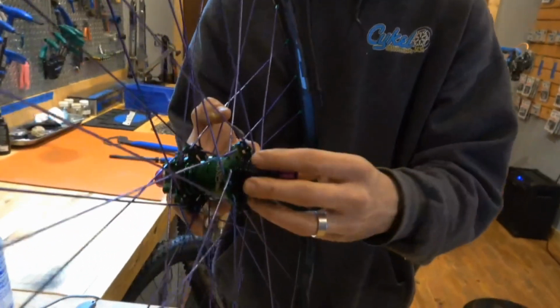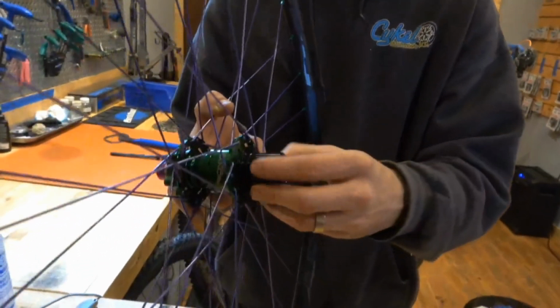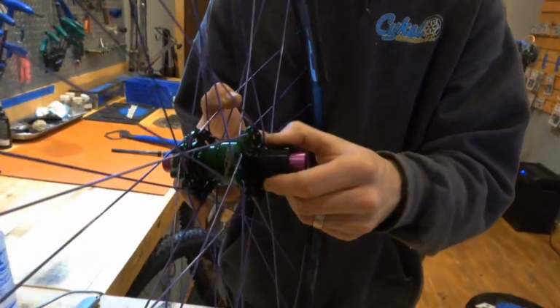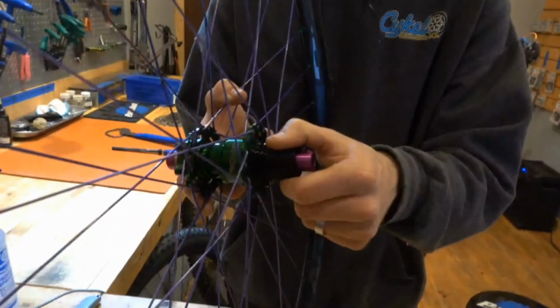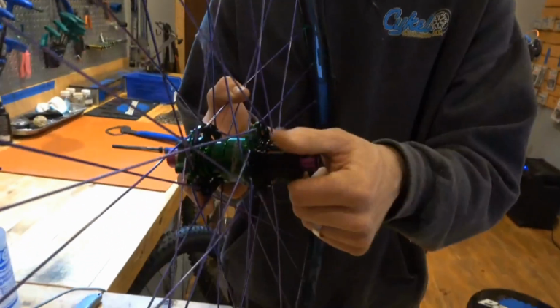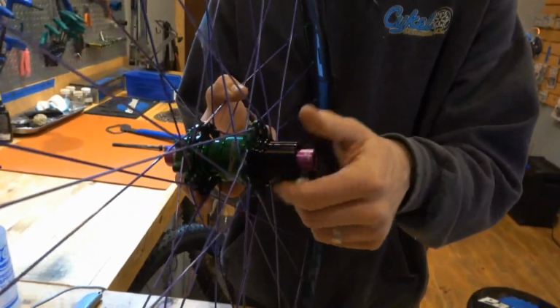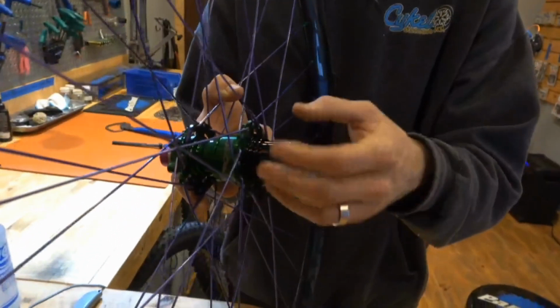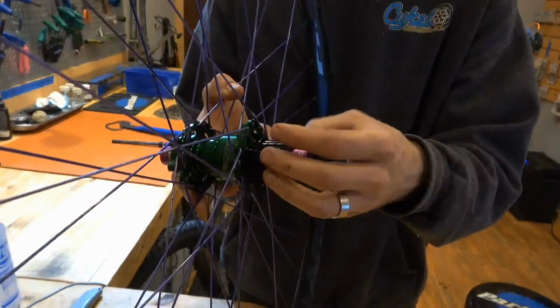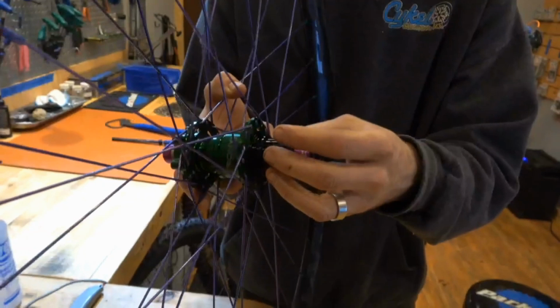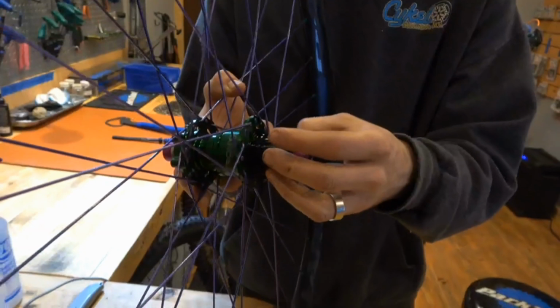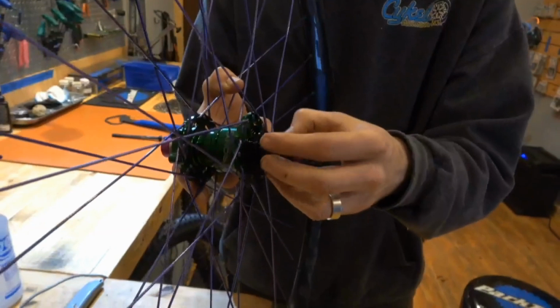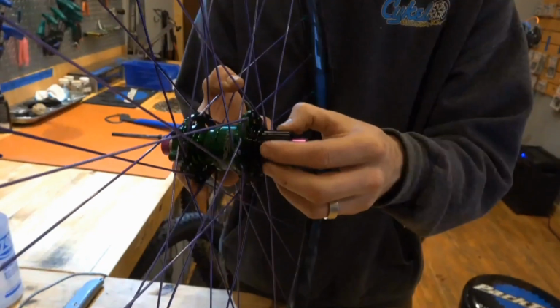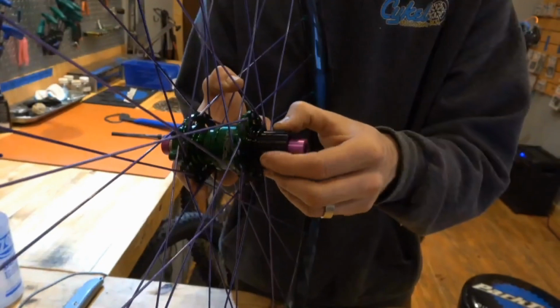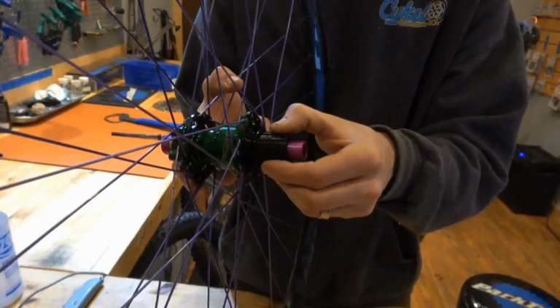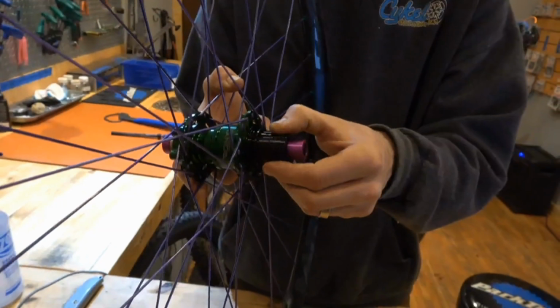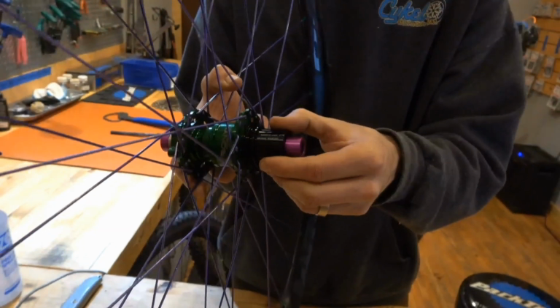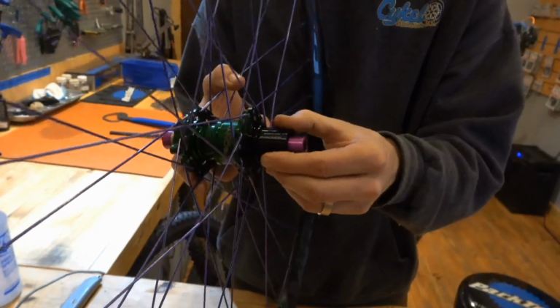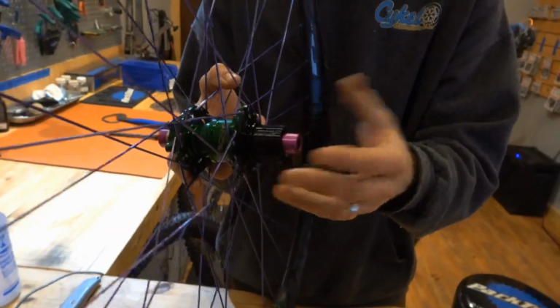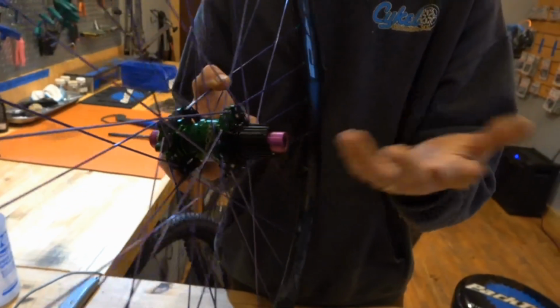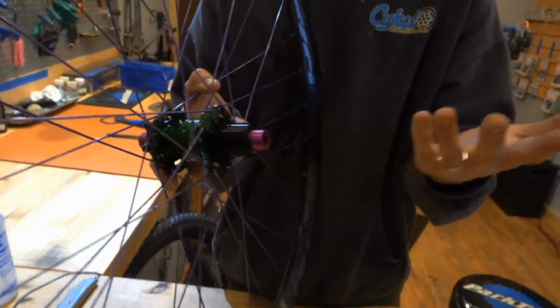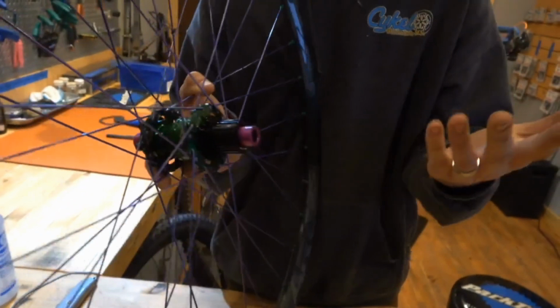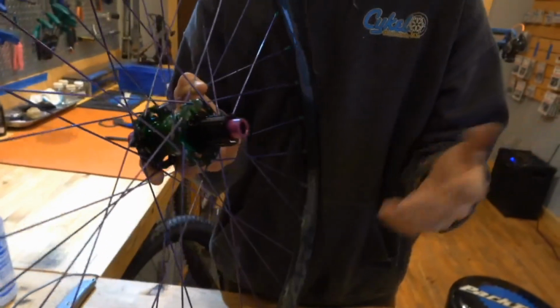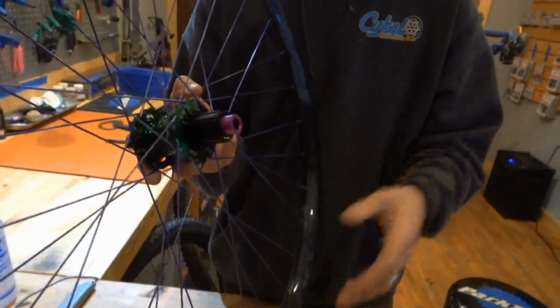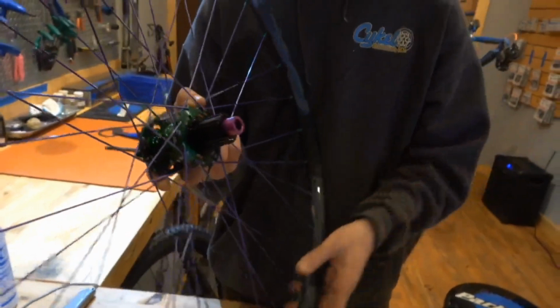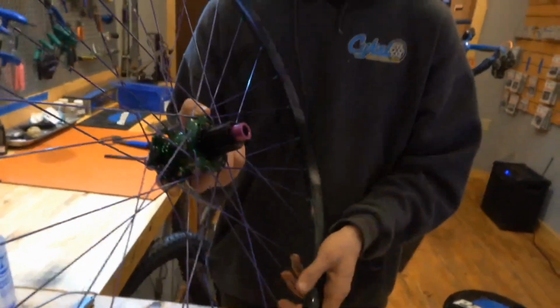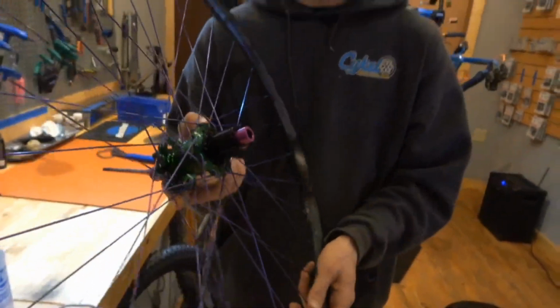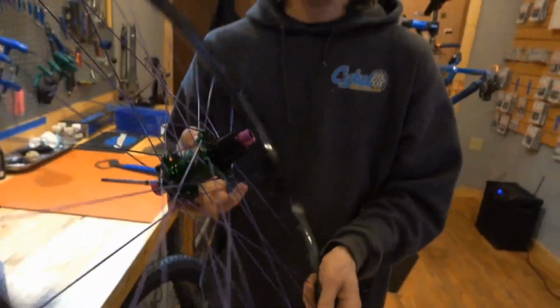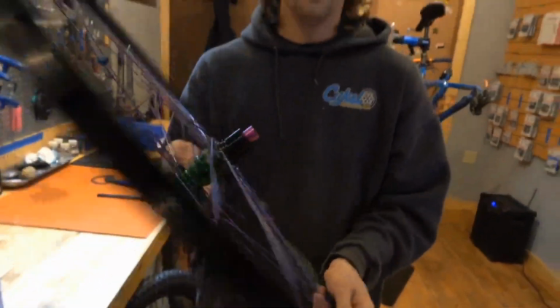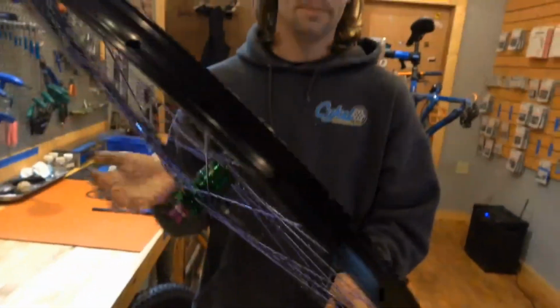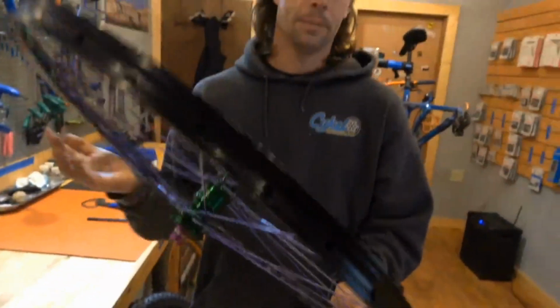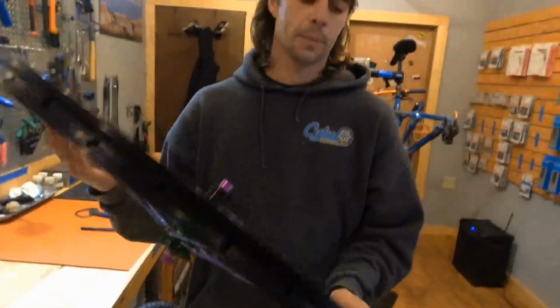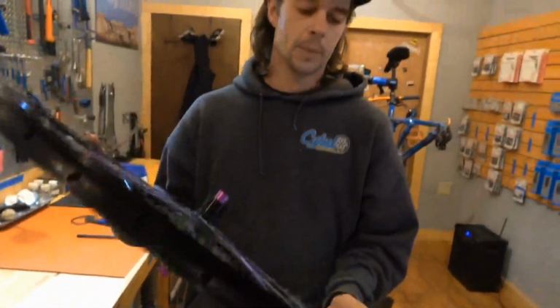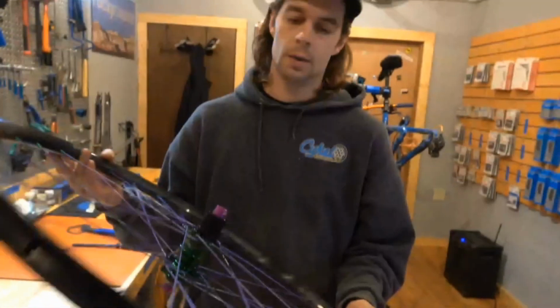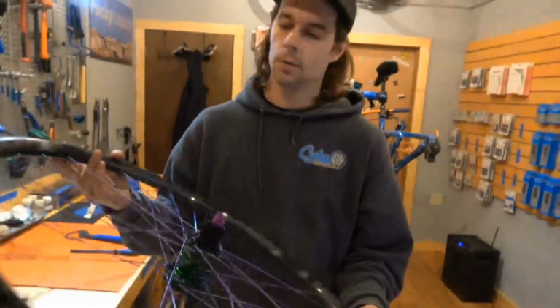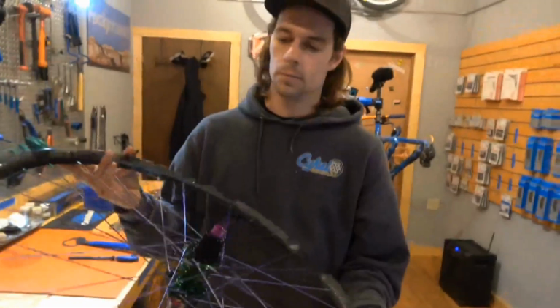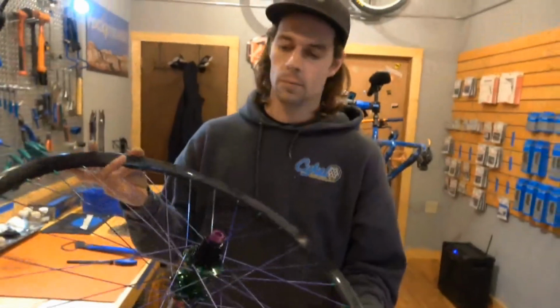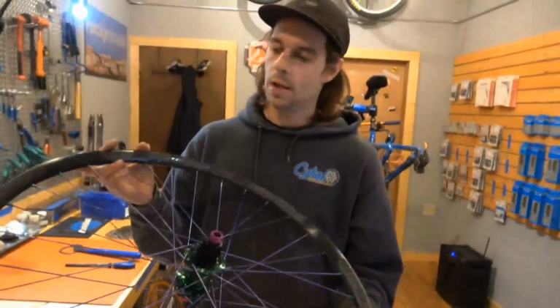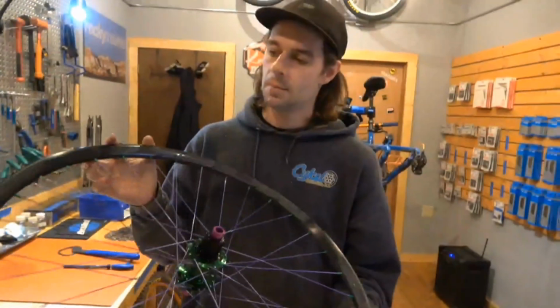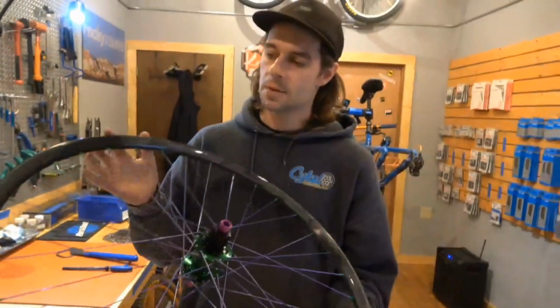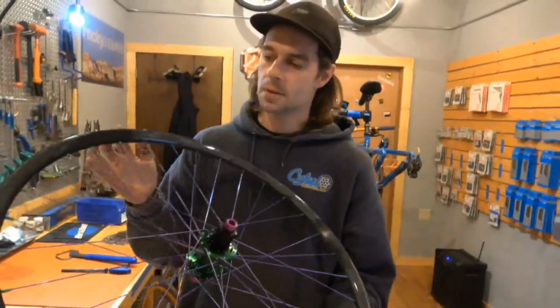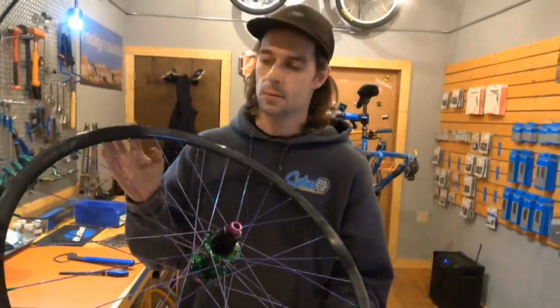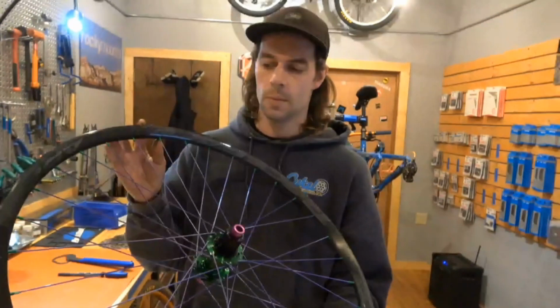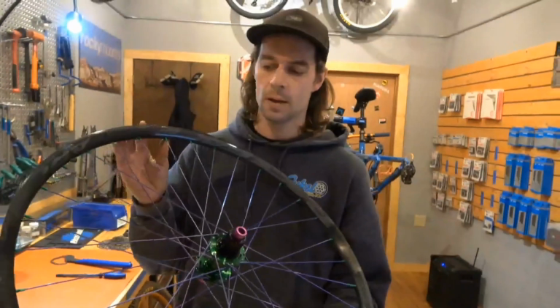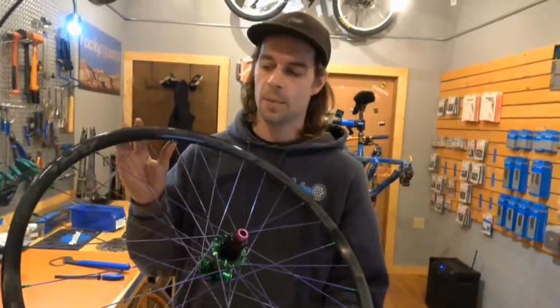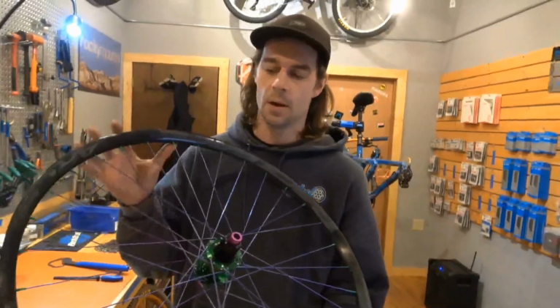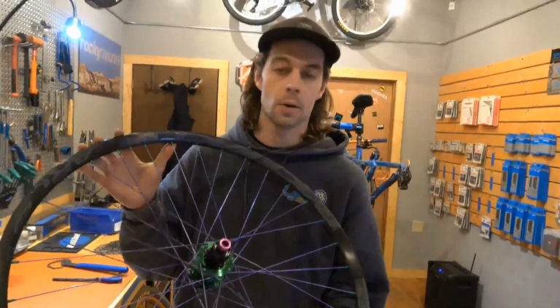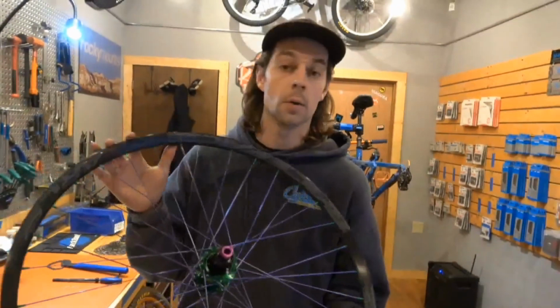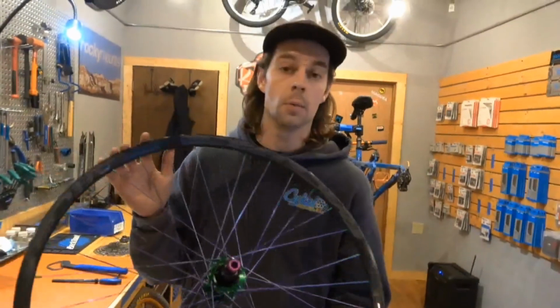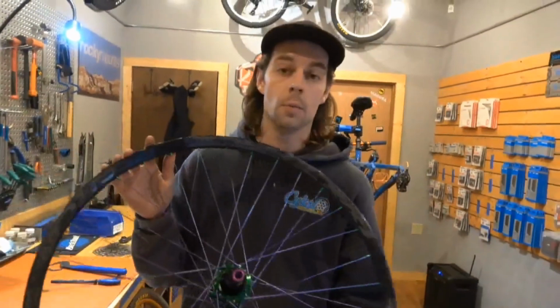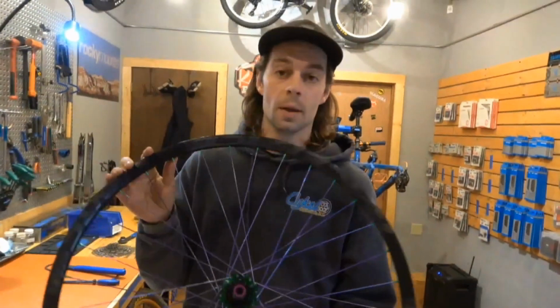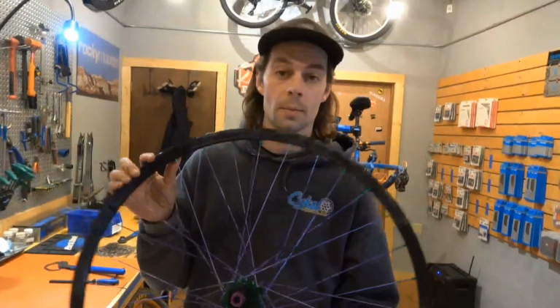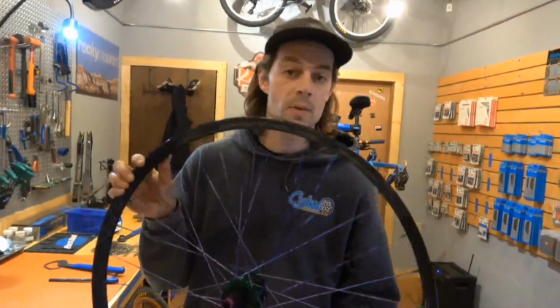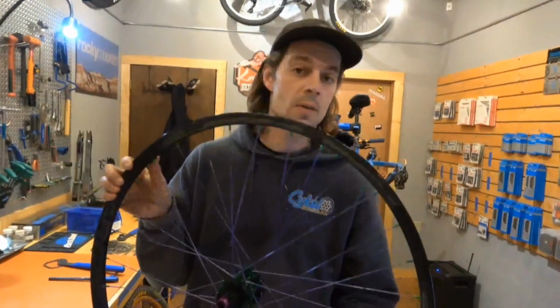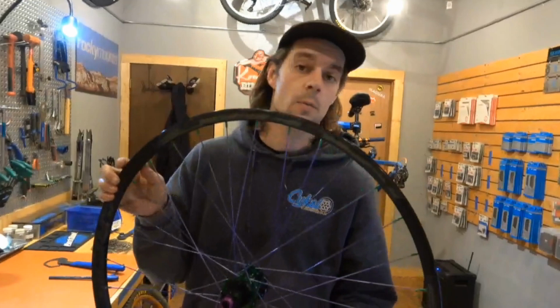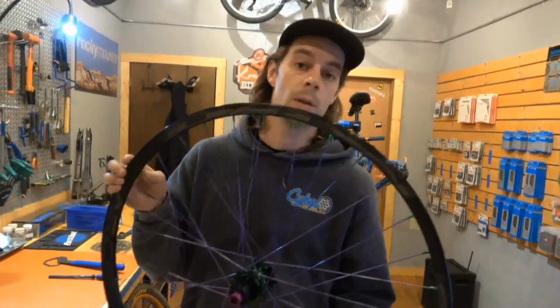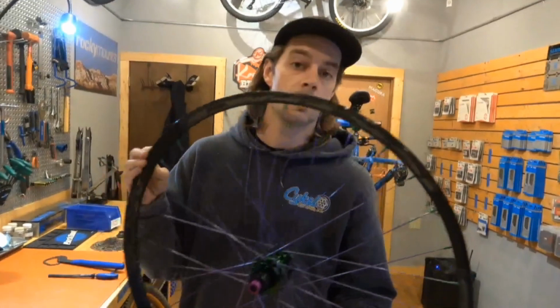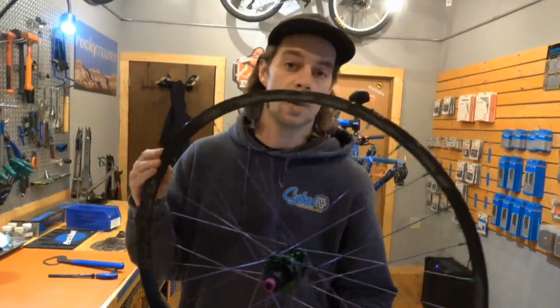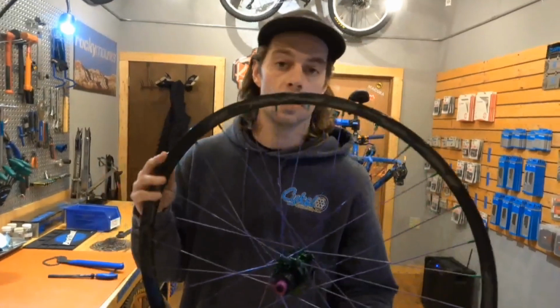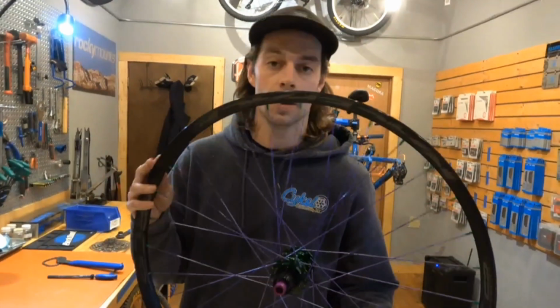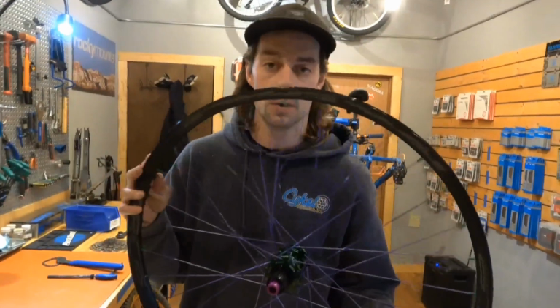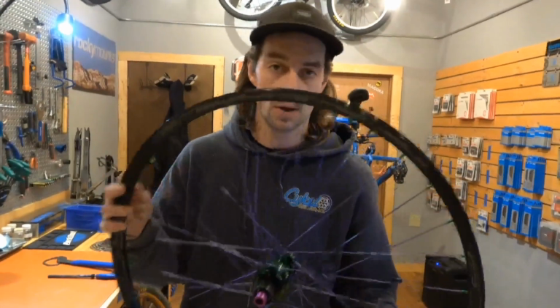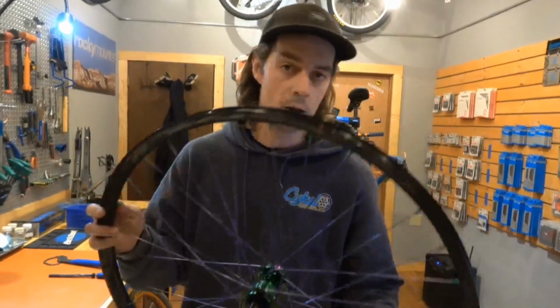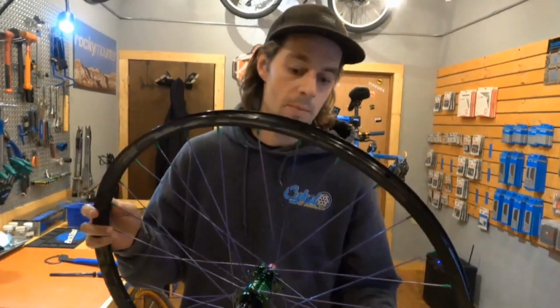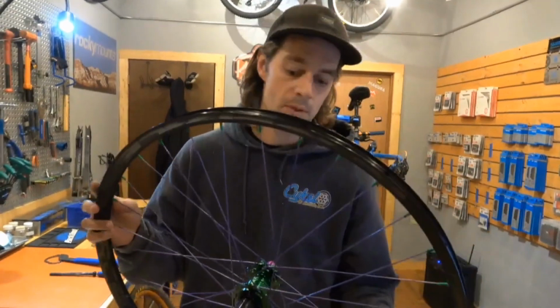These things are sweet, they're totally dead silent. Rims — we can powder coat rims, we can powder coat hubs.